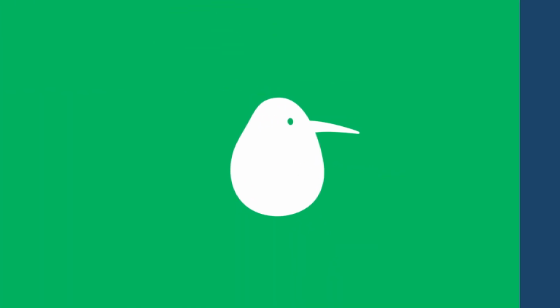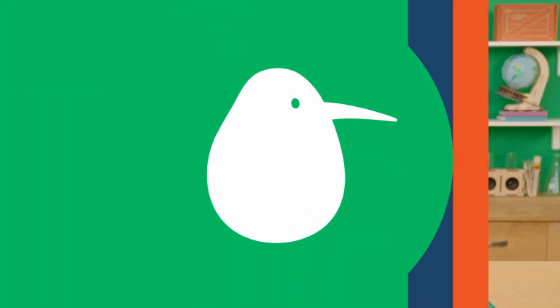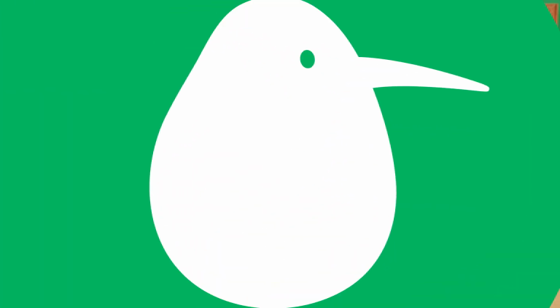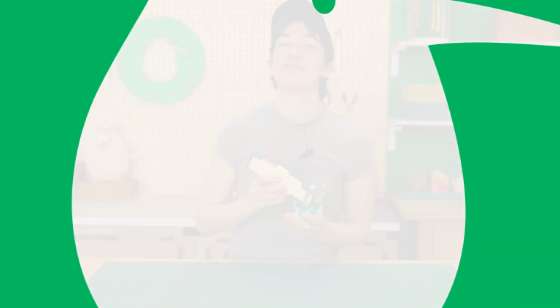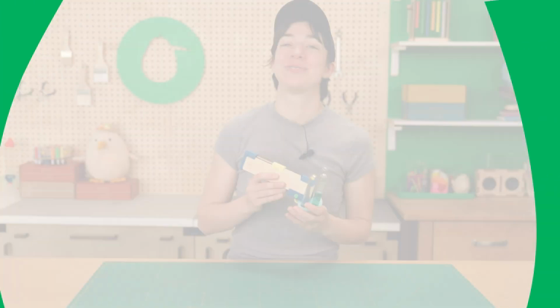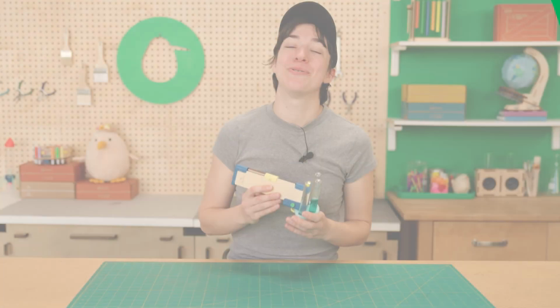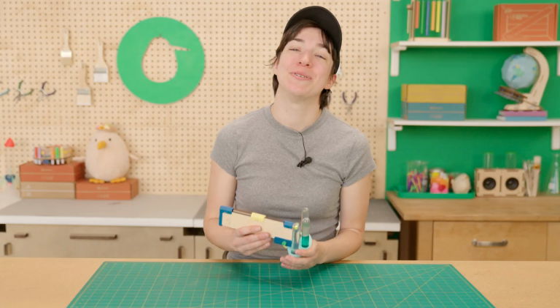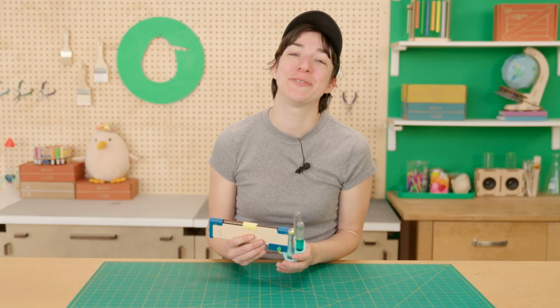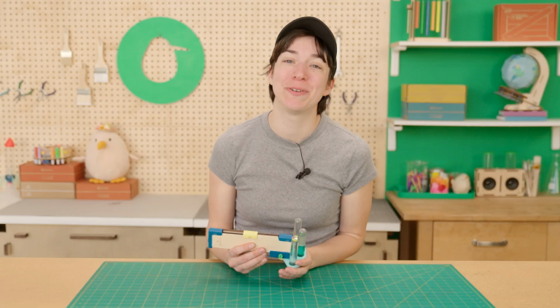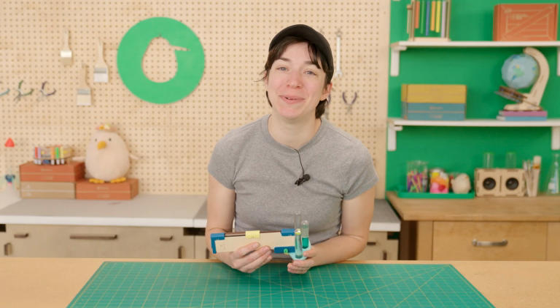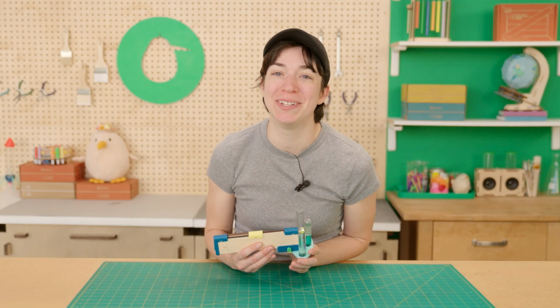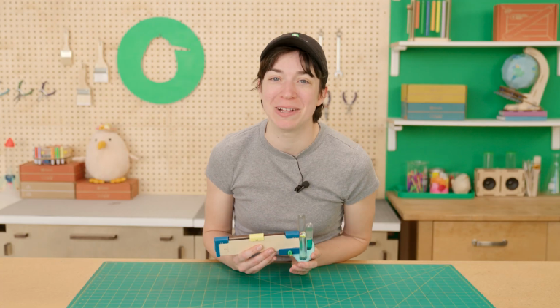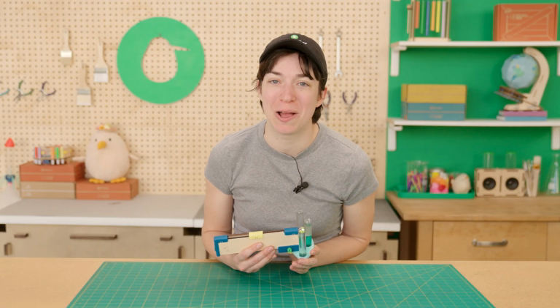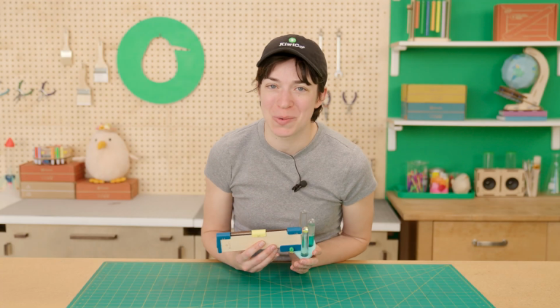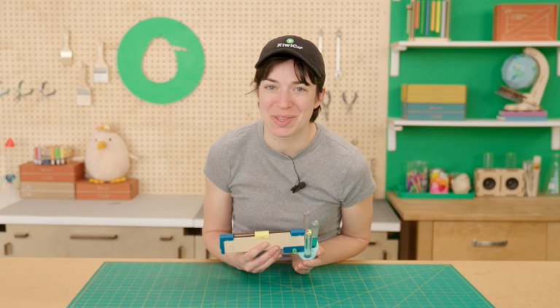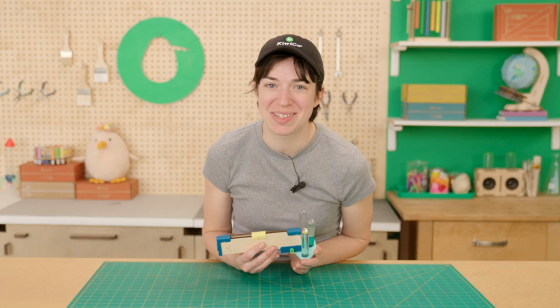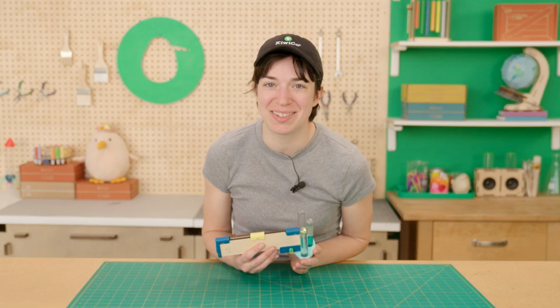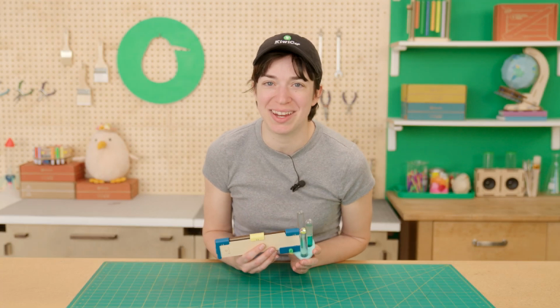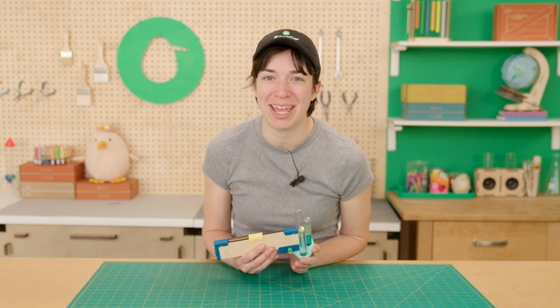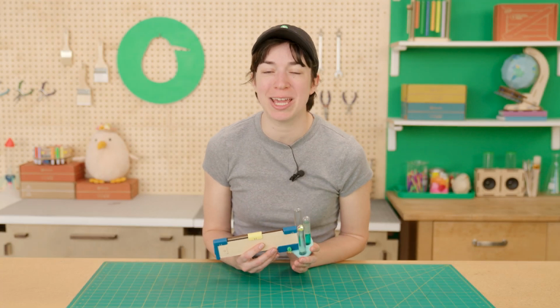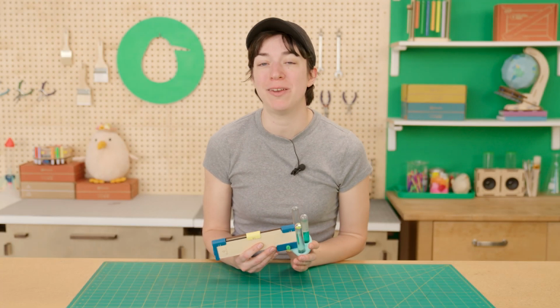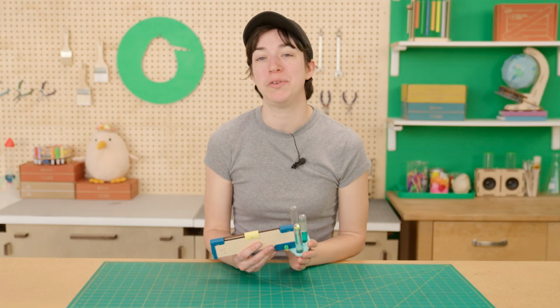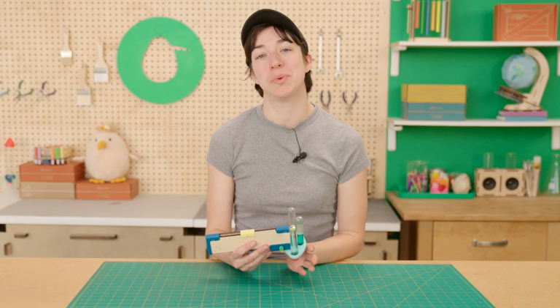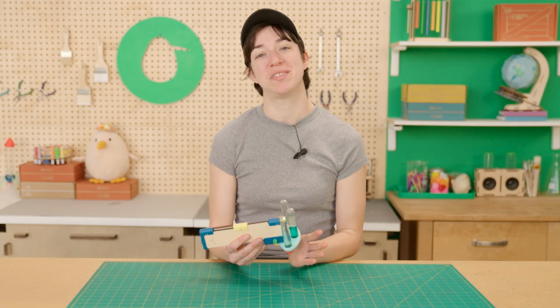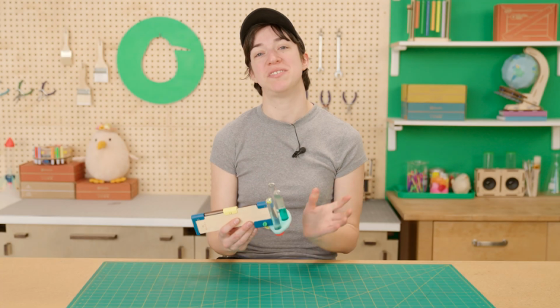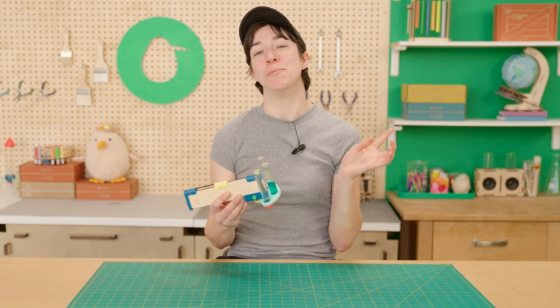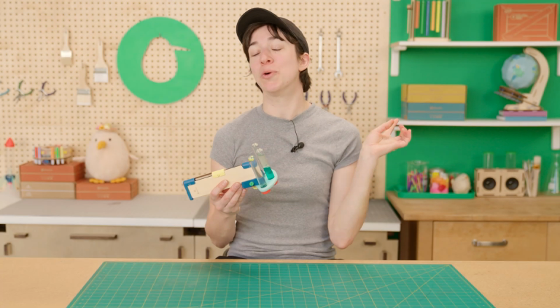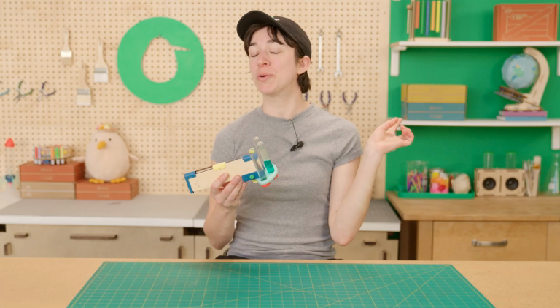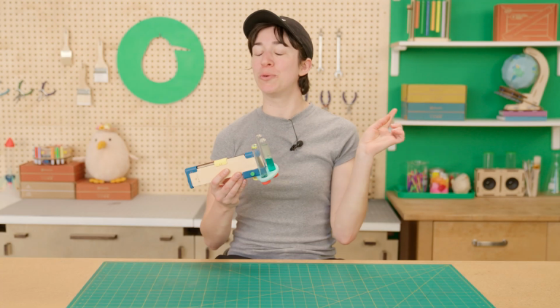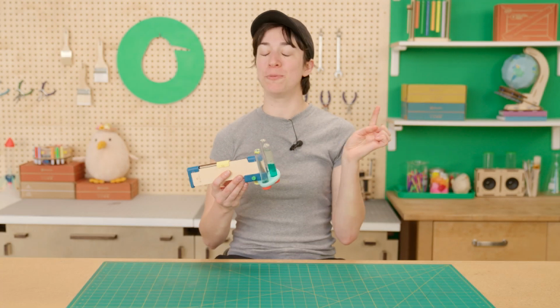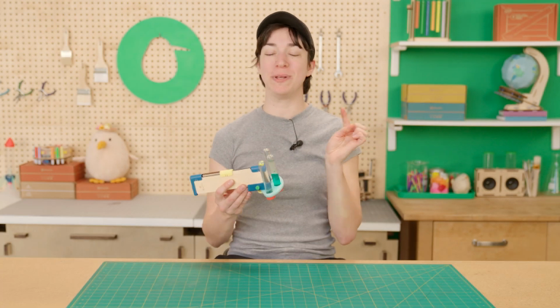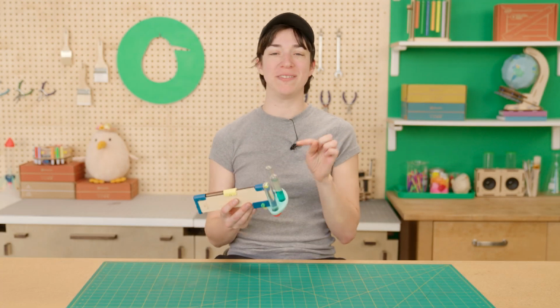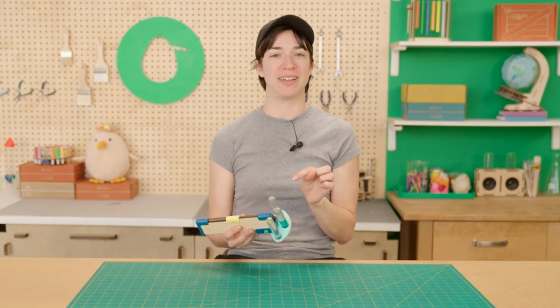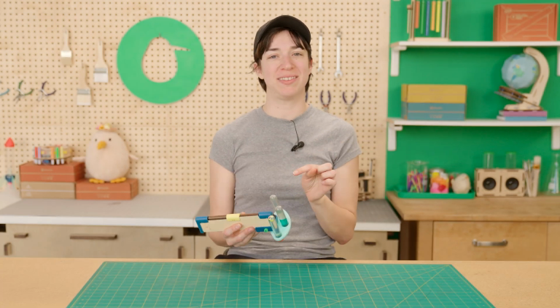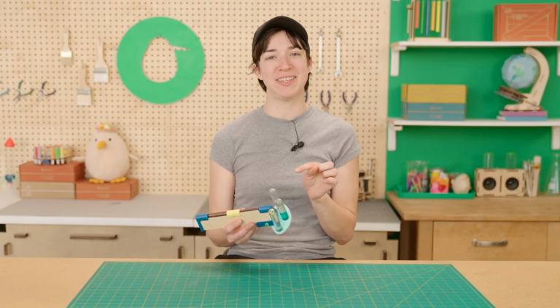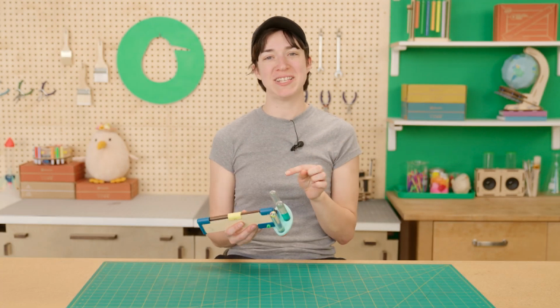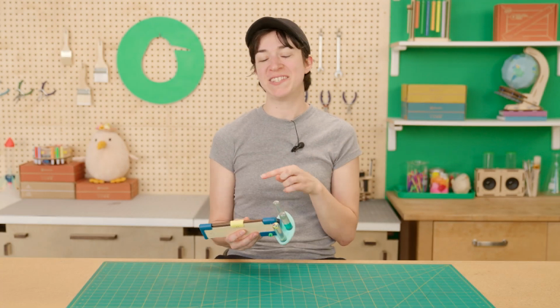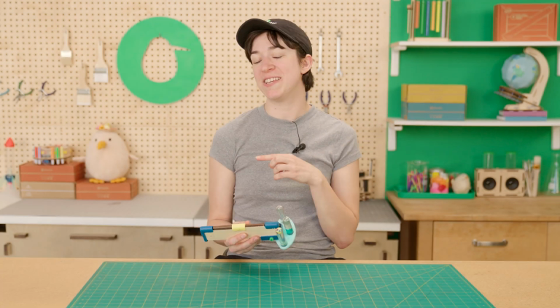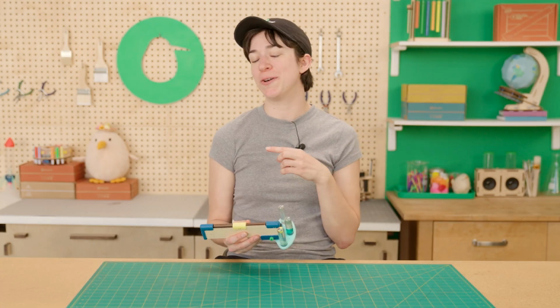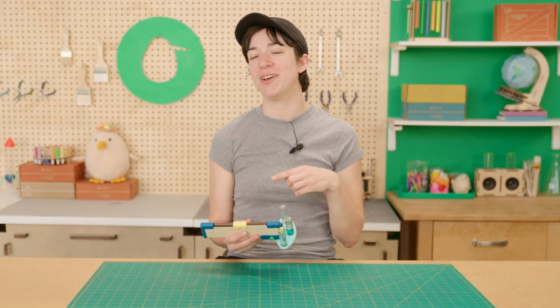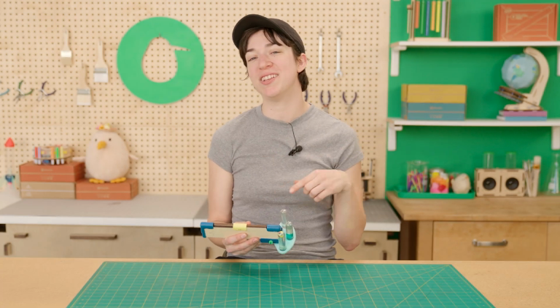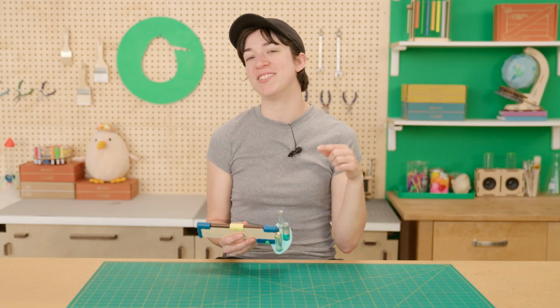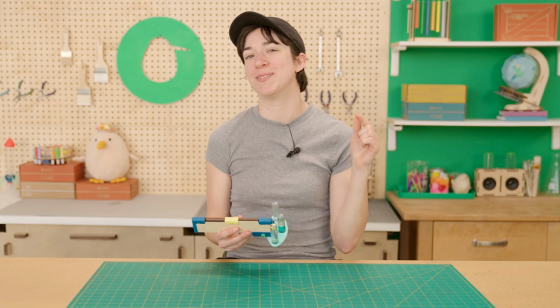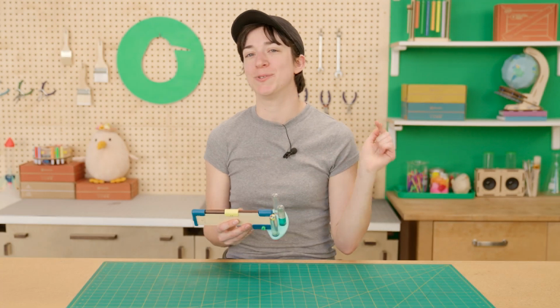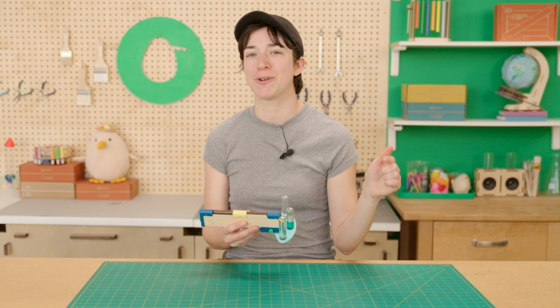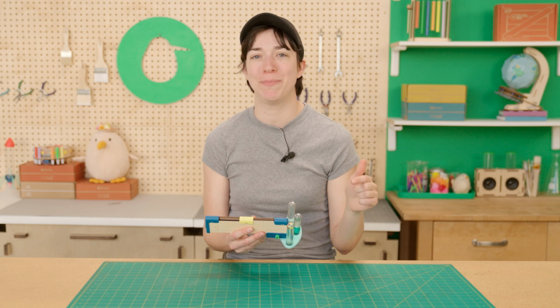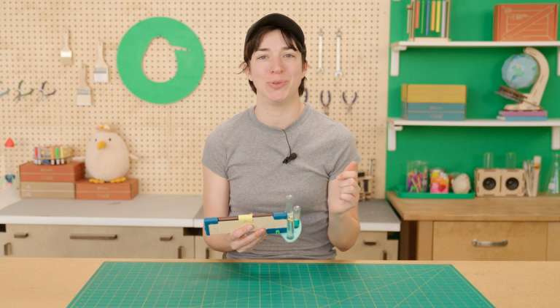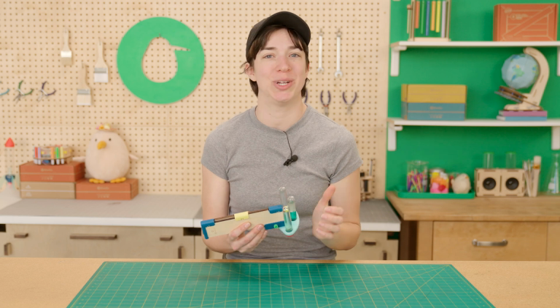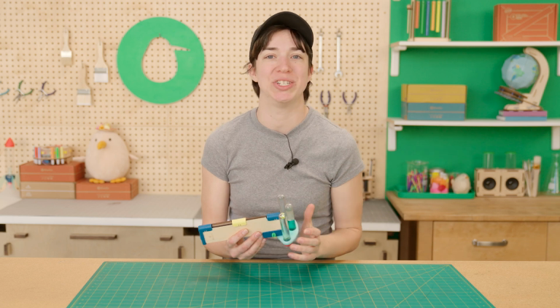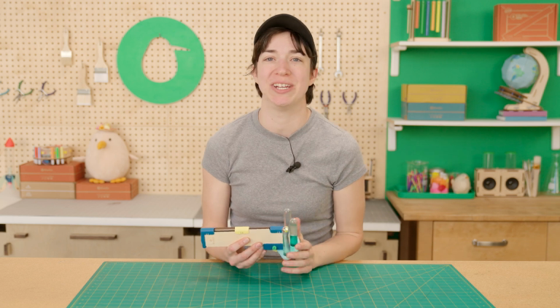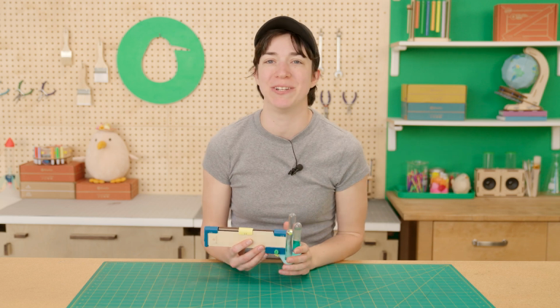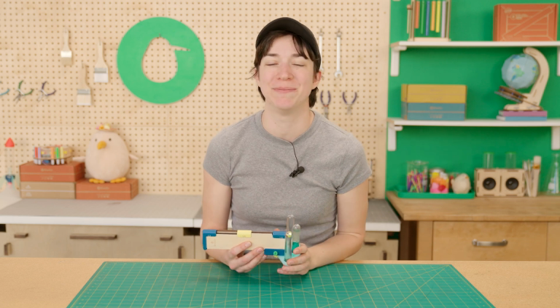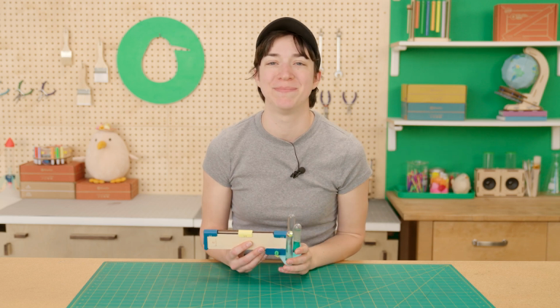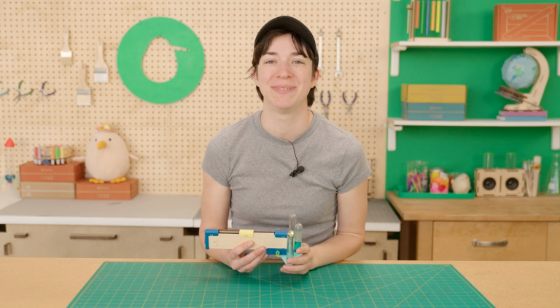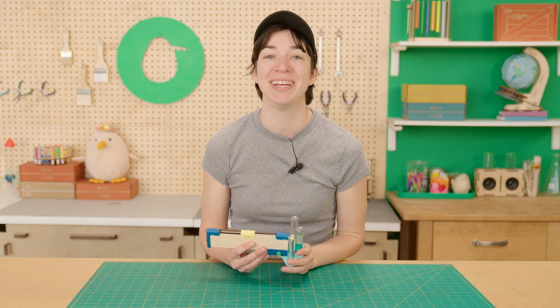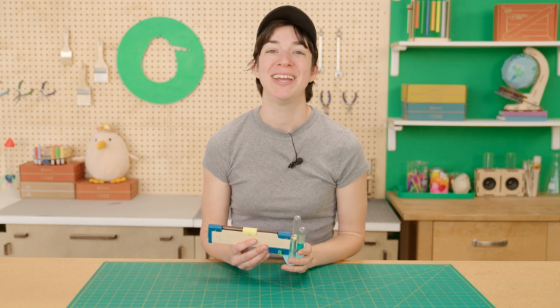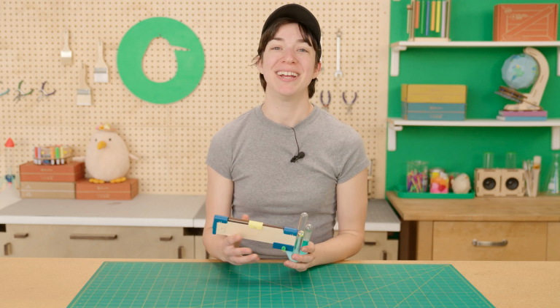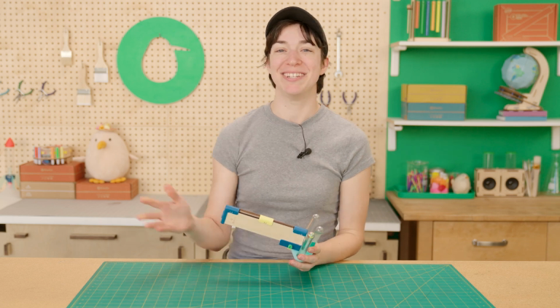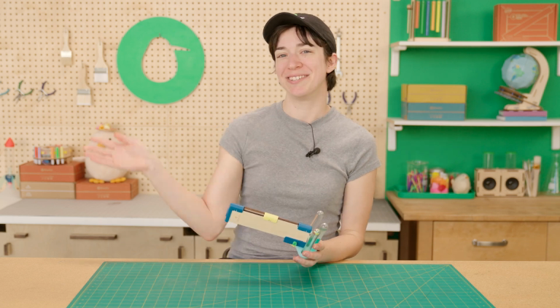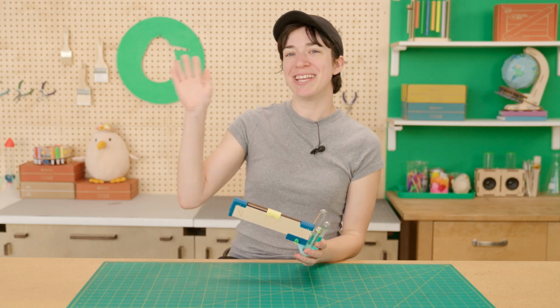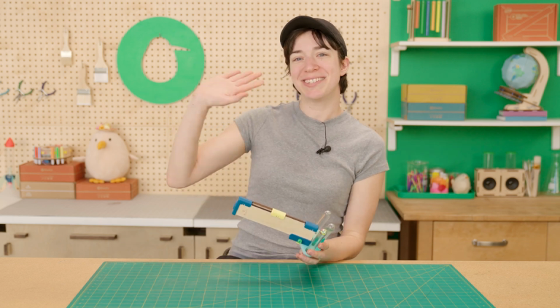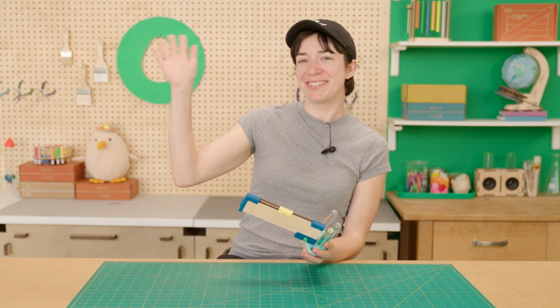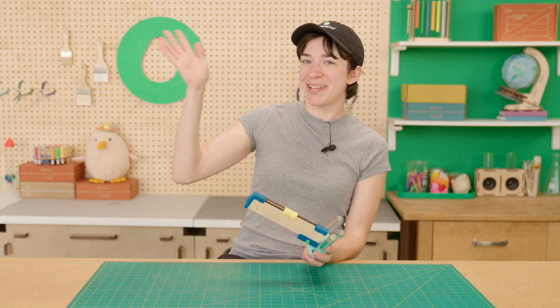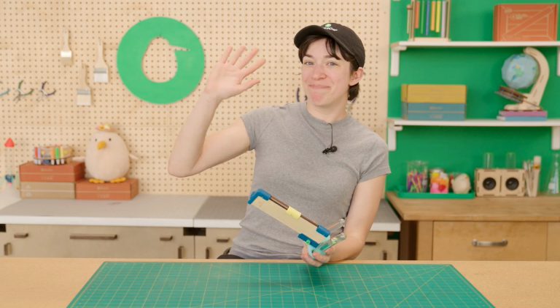Thanks so much for building along with us today. And if you want to see more cool builds like this, go ahead and subscribe to our channel. Until next time!